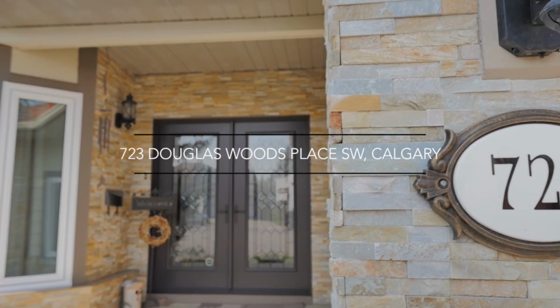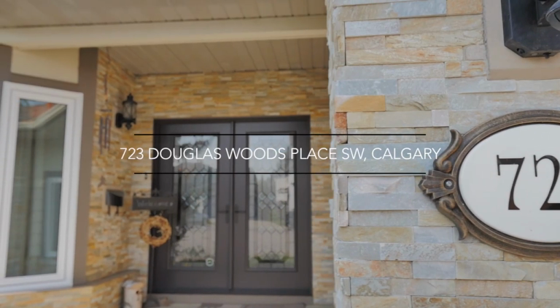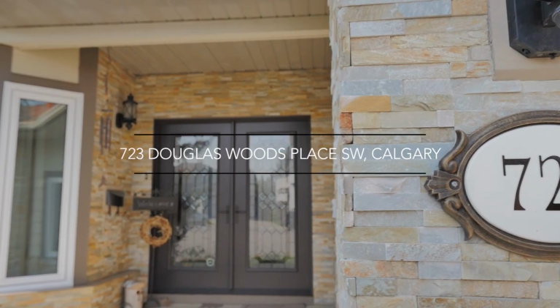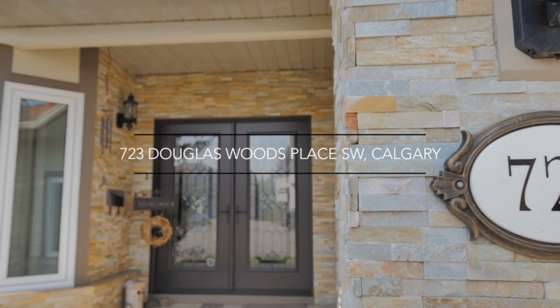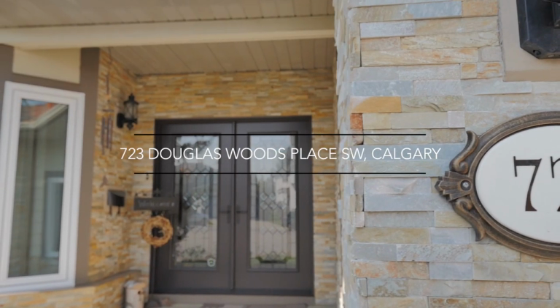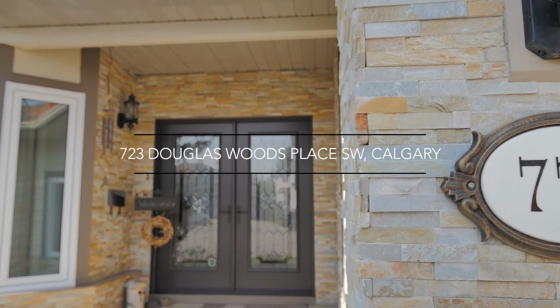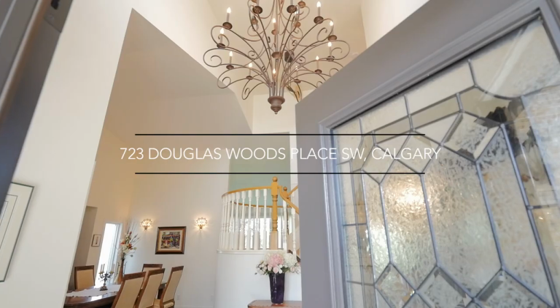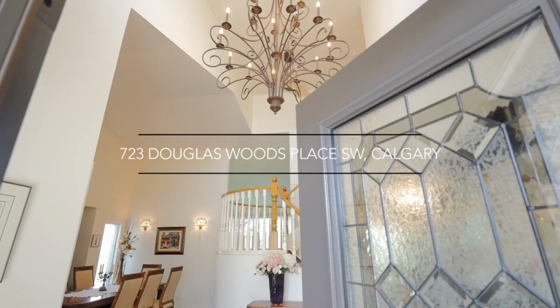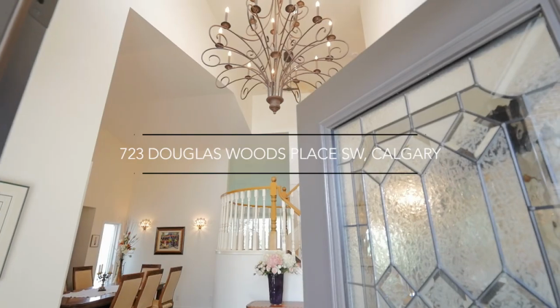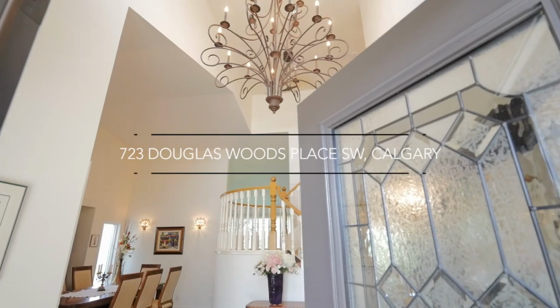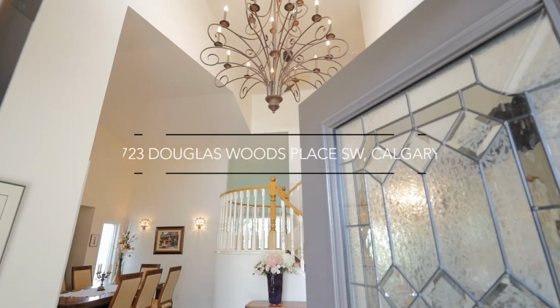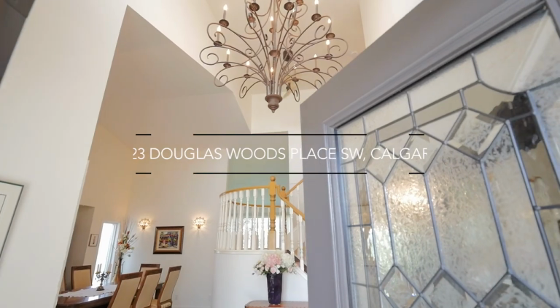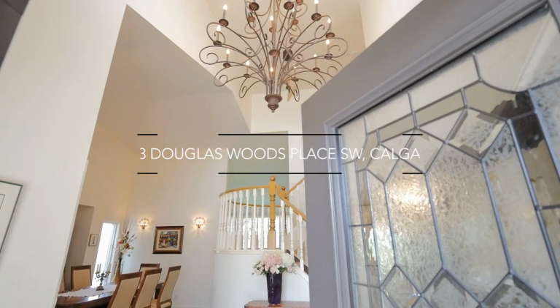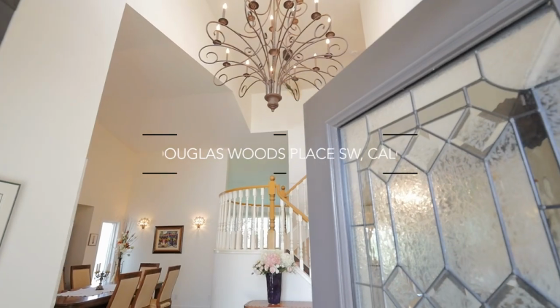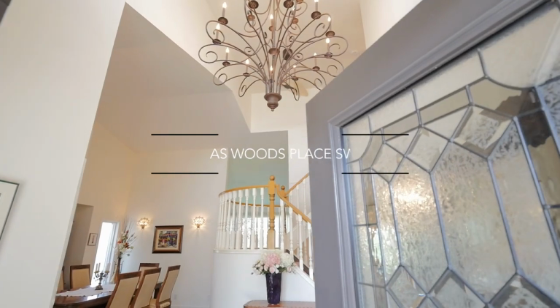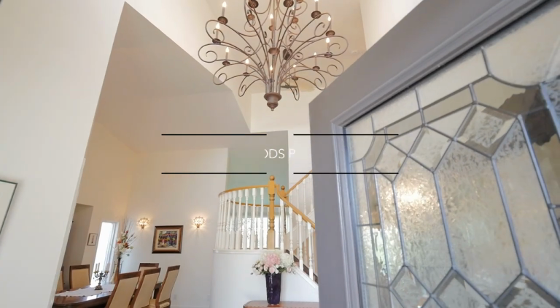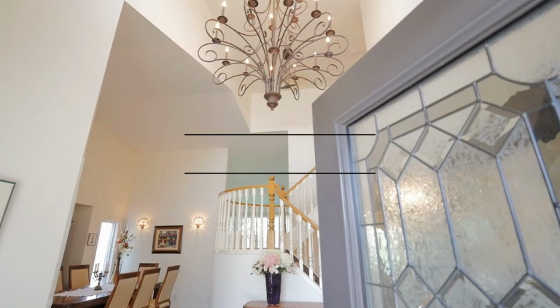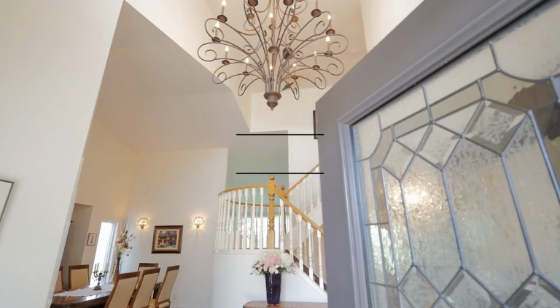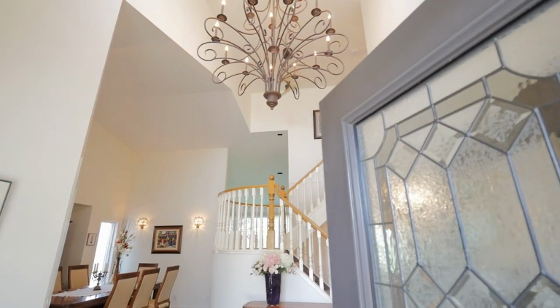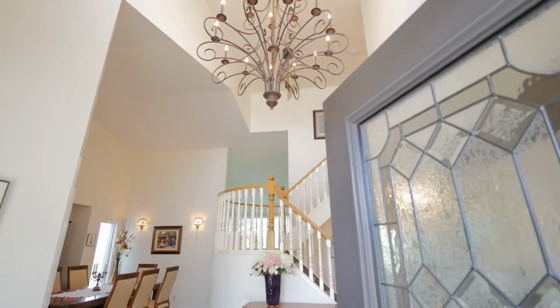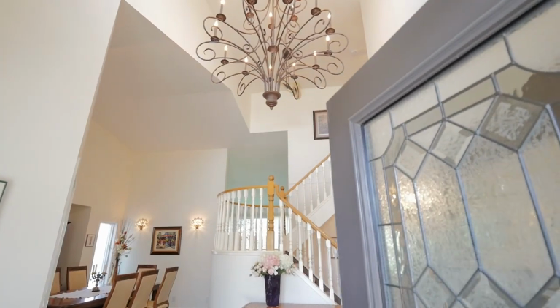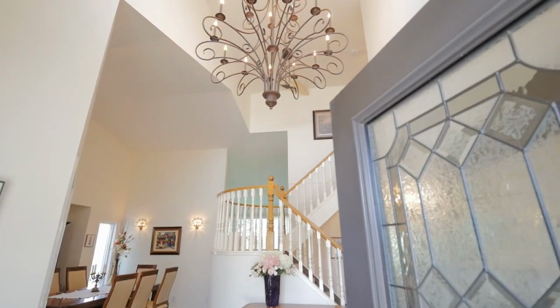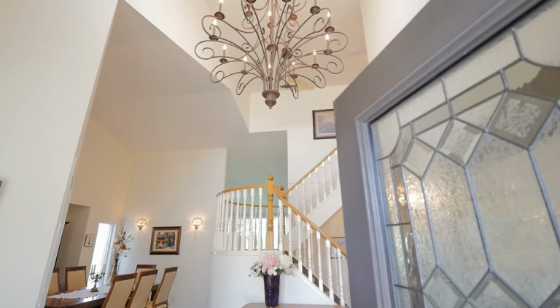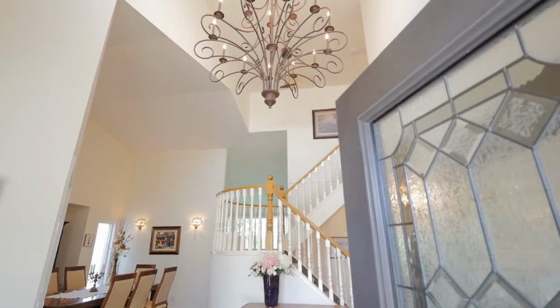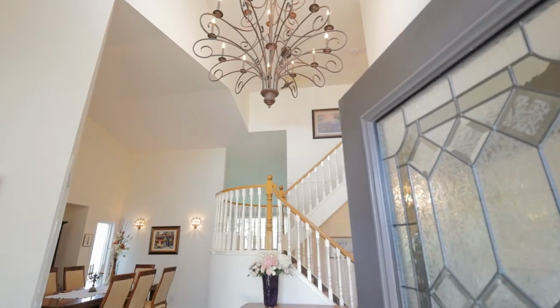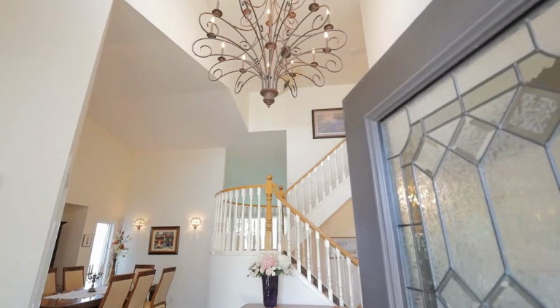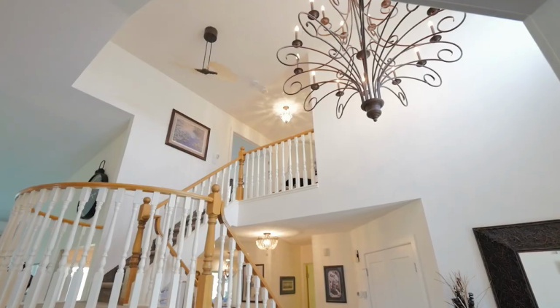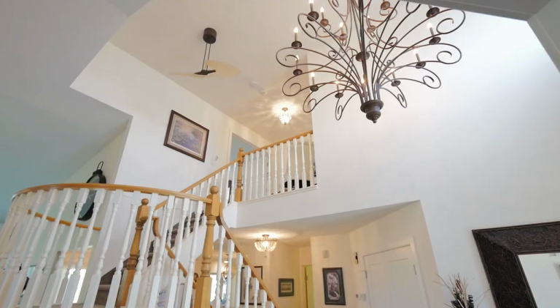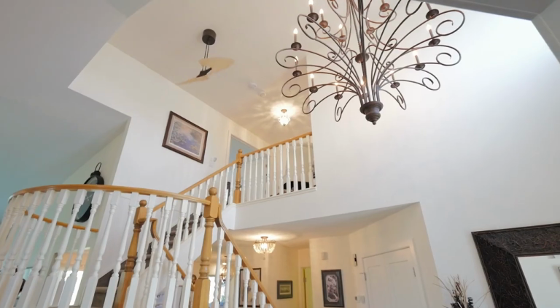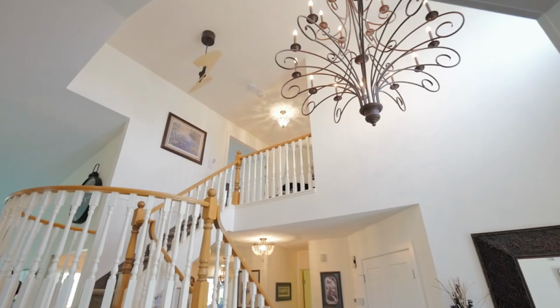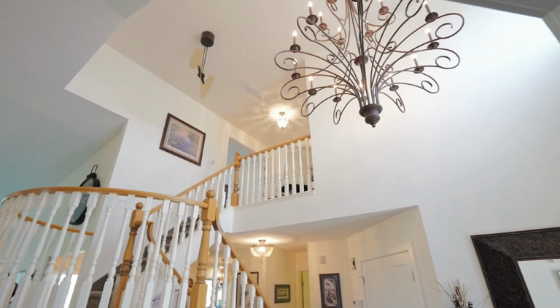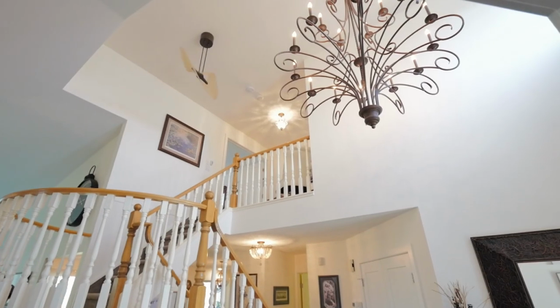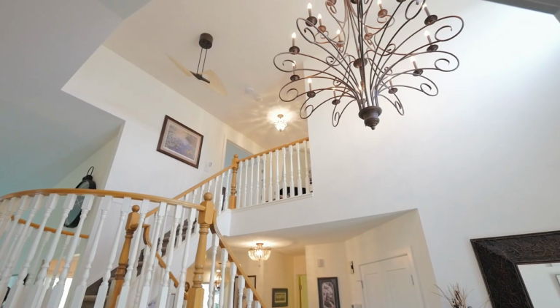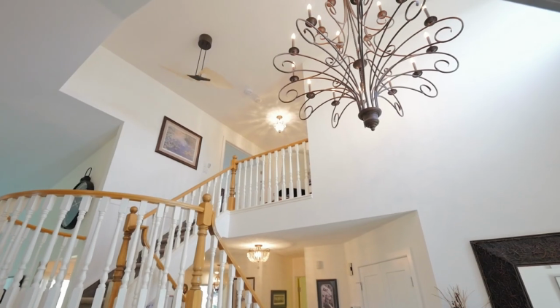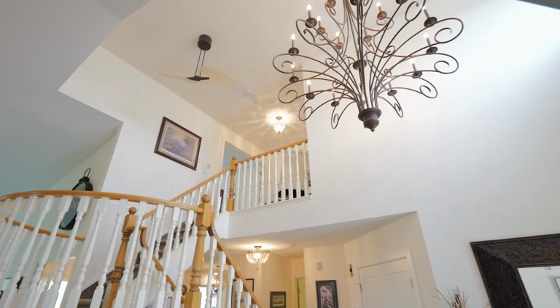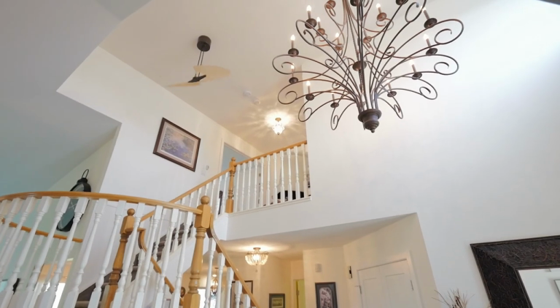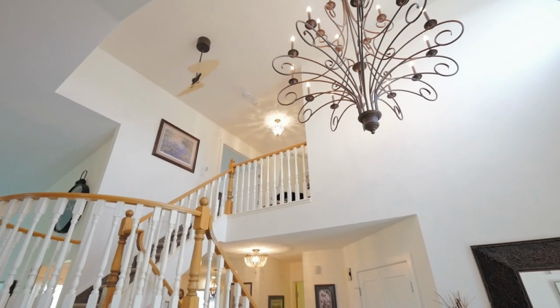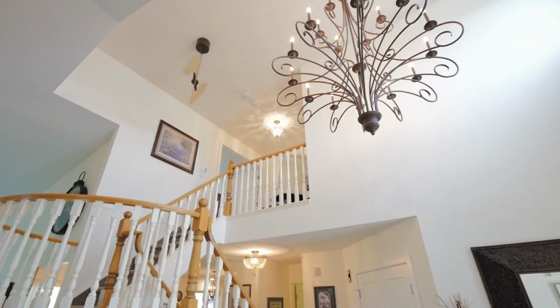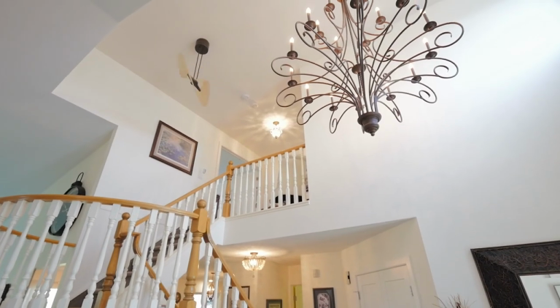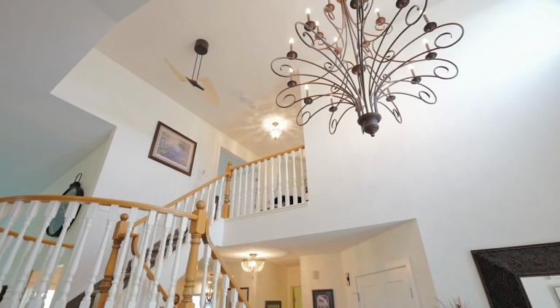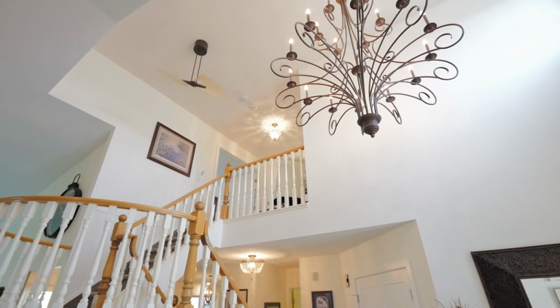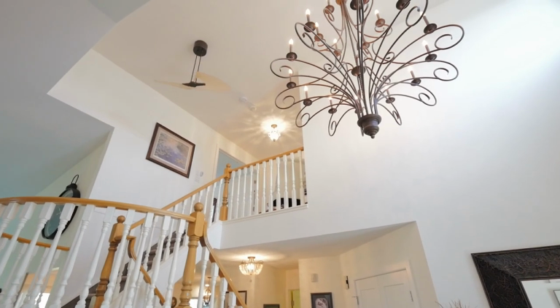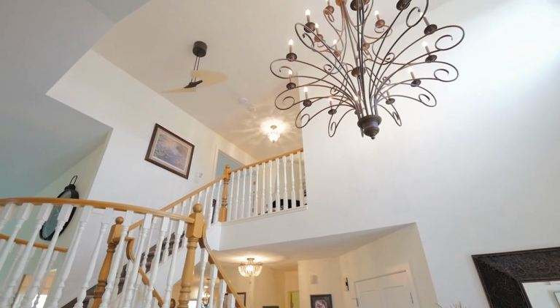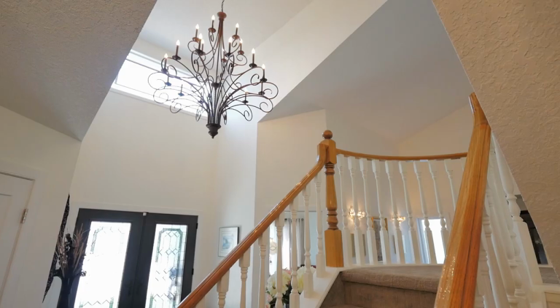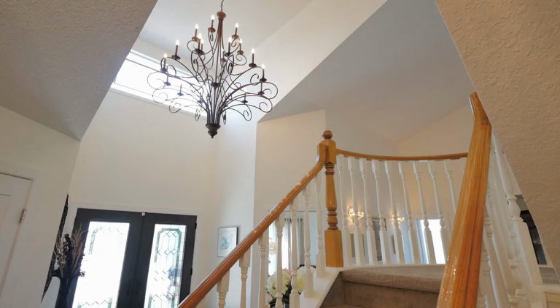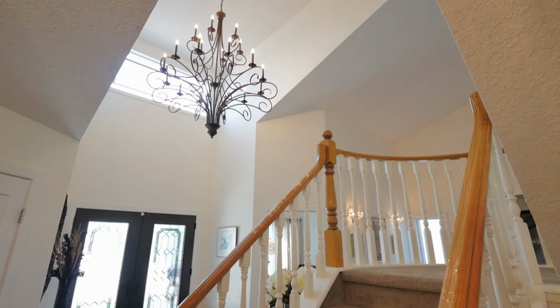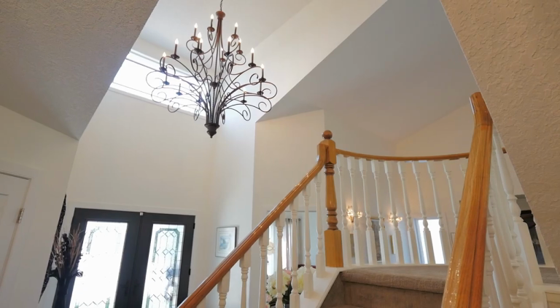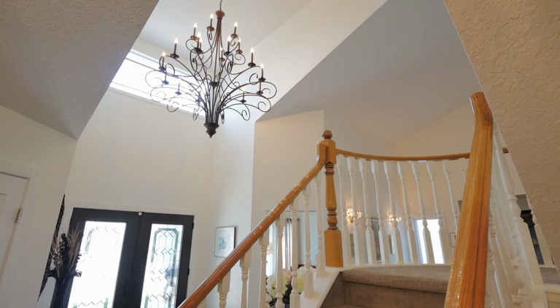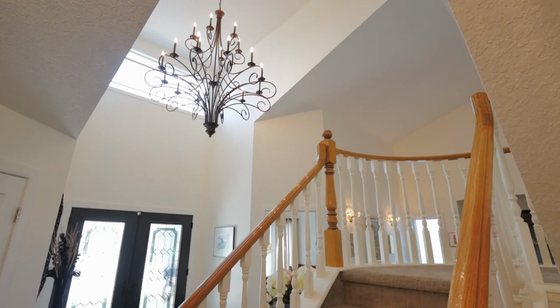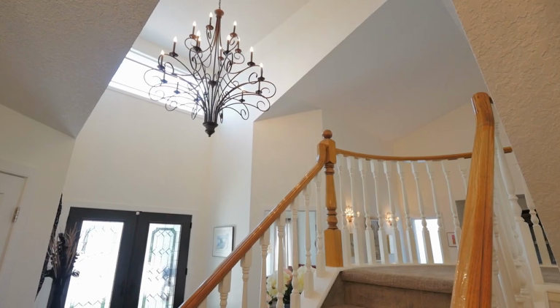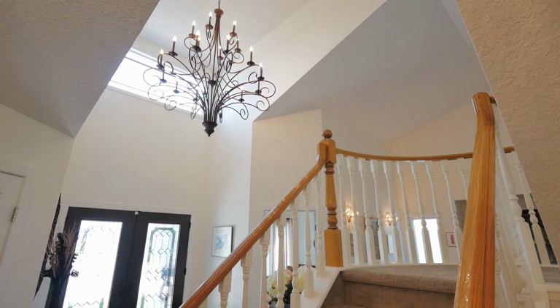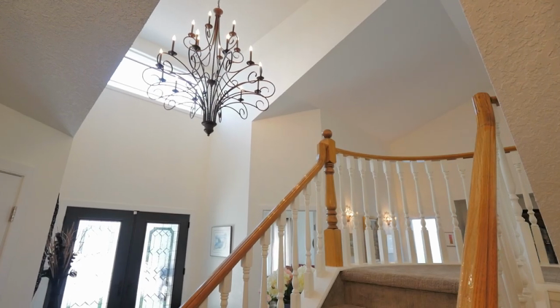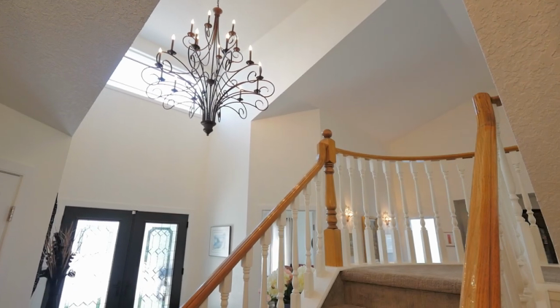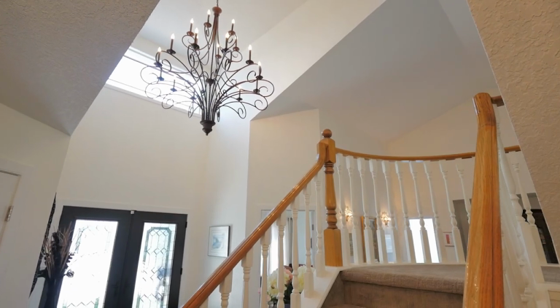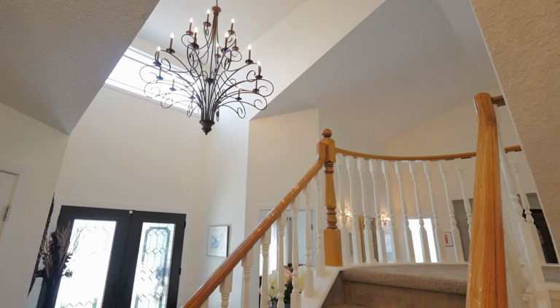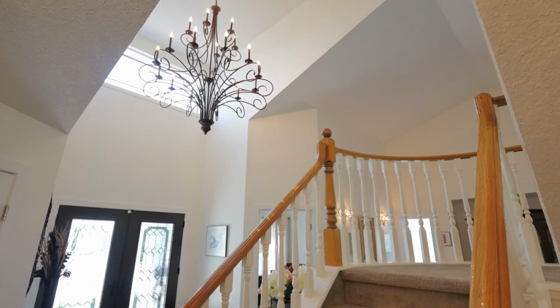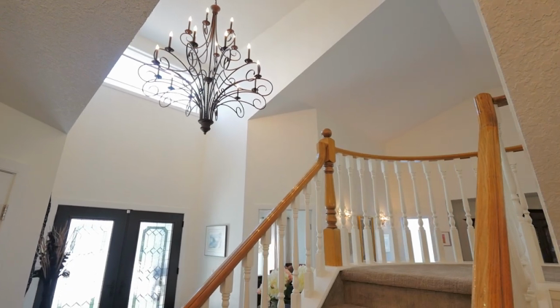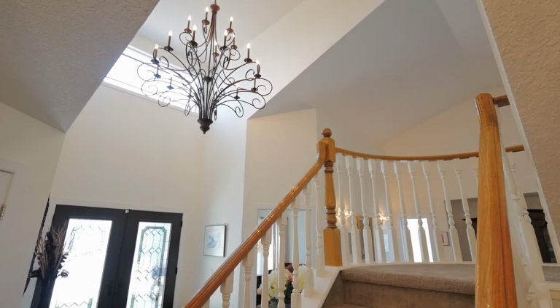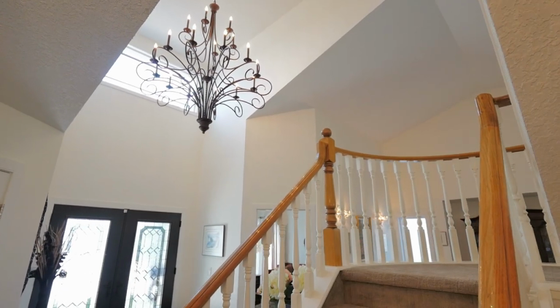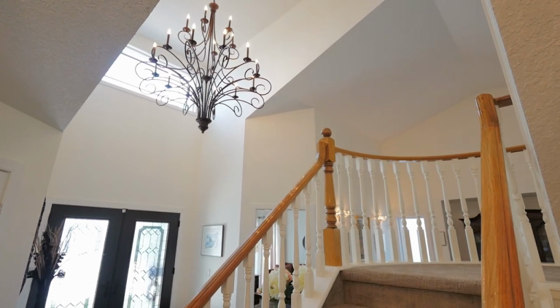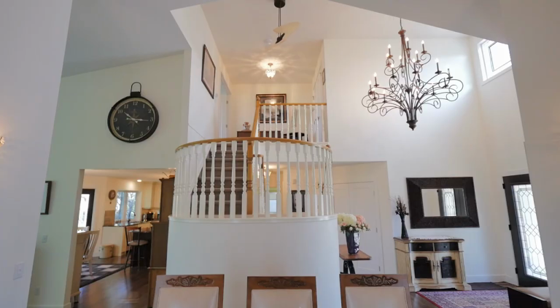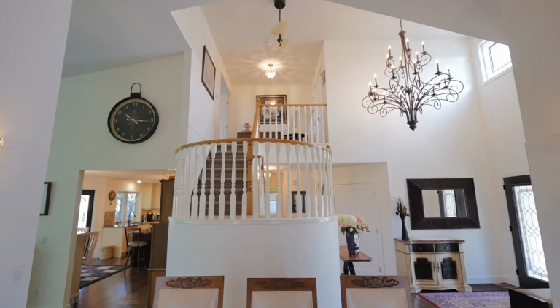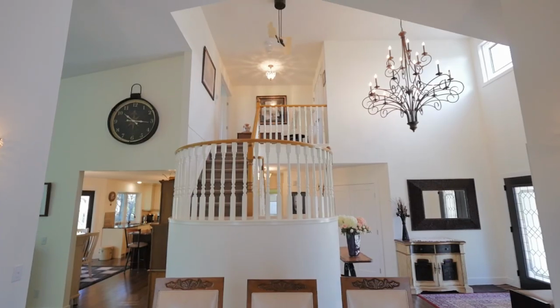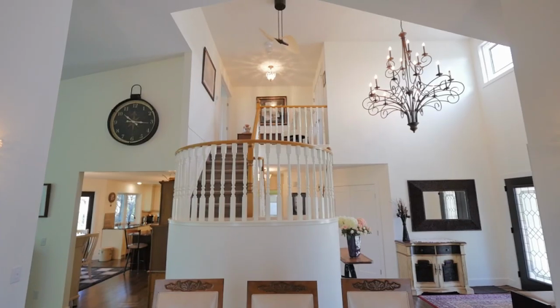Walk into the front foyer of this two-story property and be greeted by vaulted ceilings, a stunning chandelier, and hickory hardwood floors.